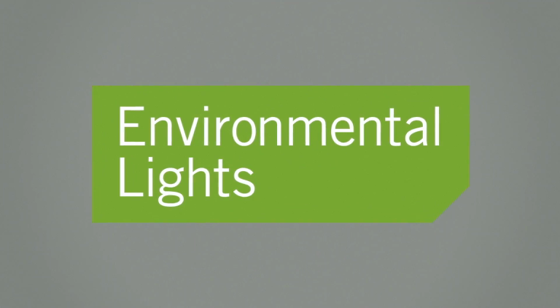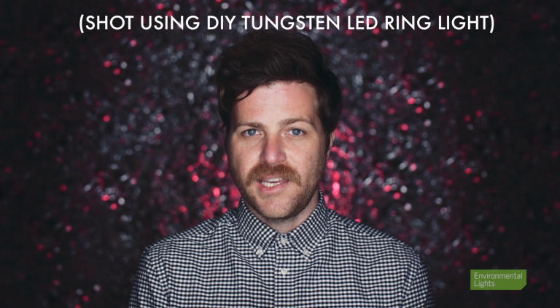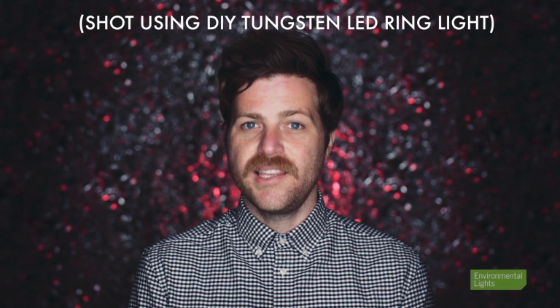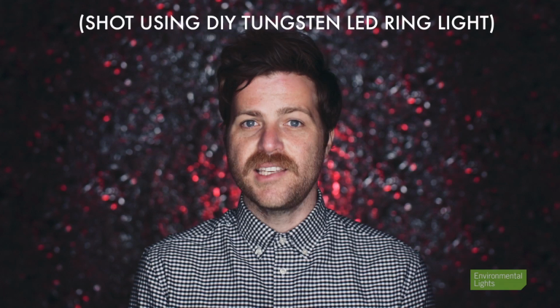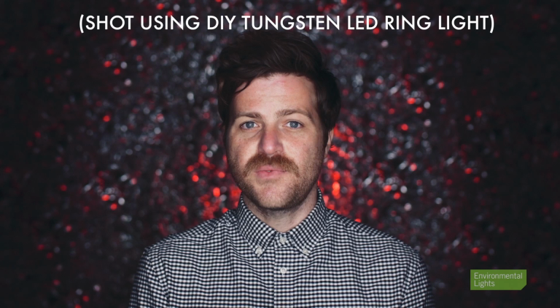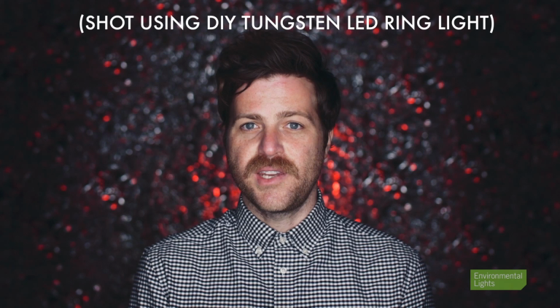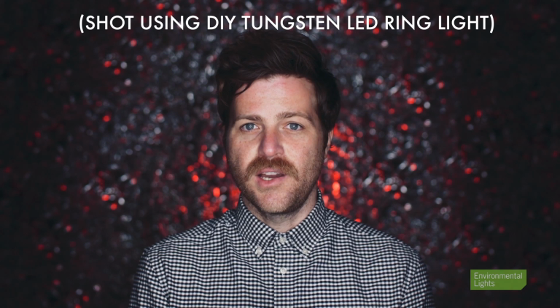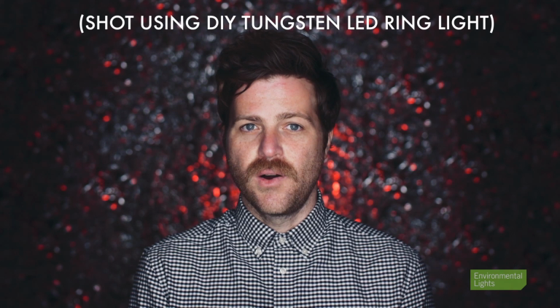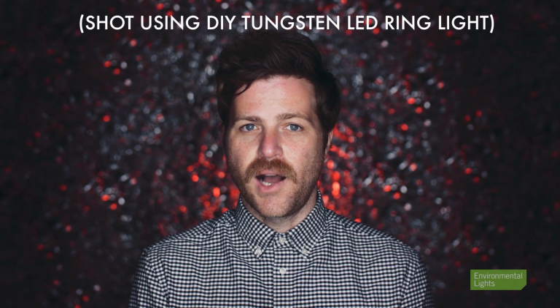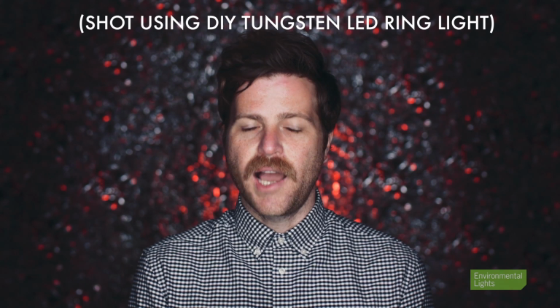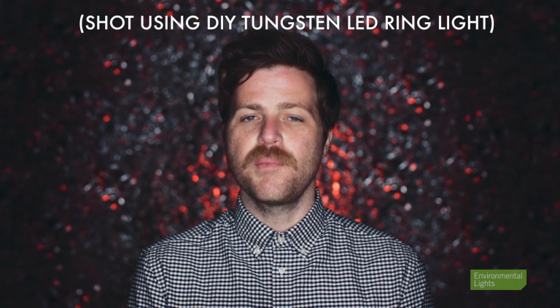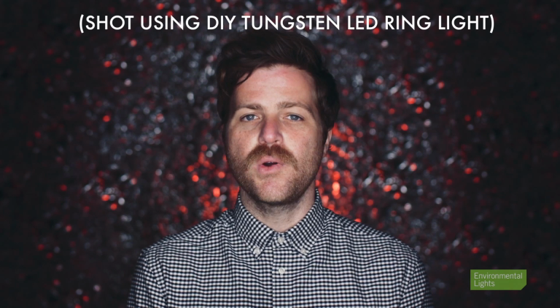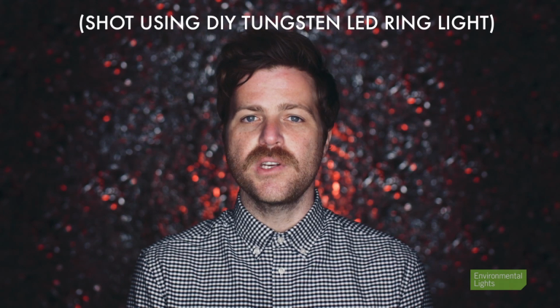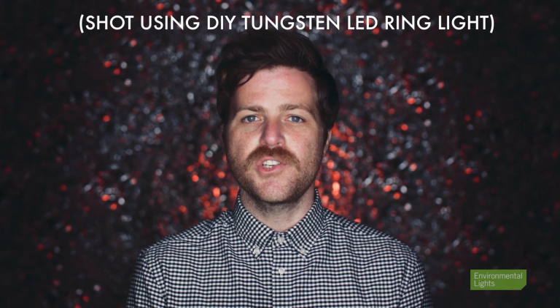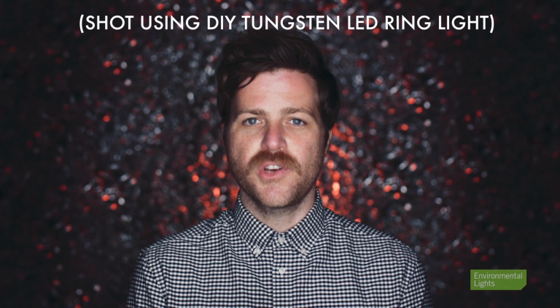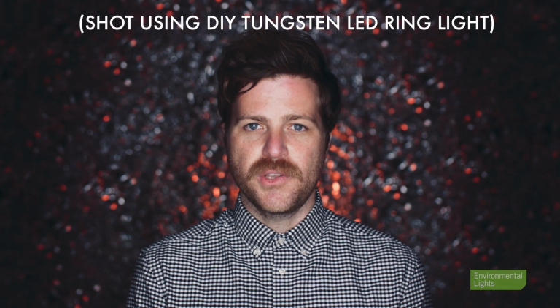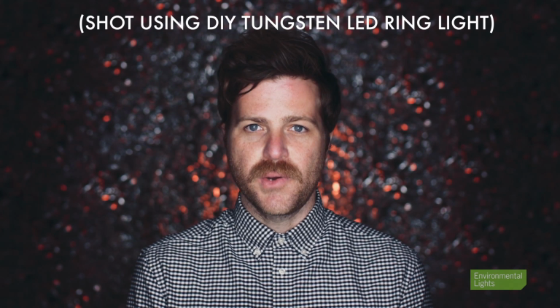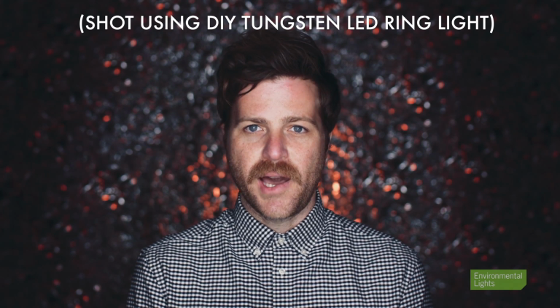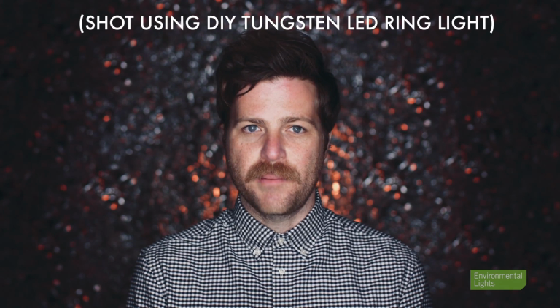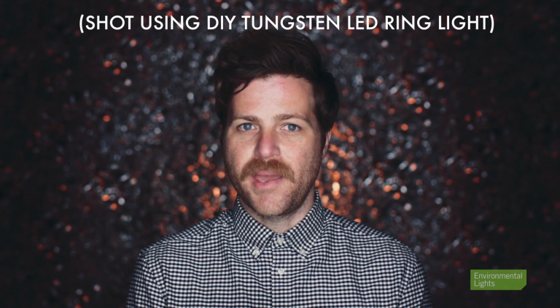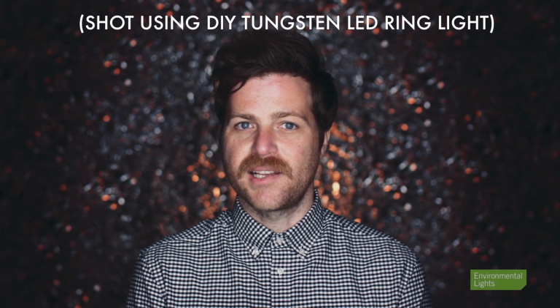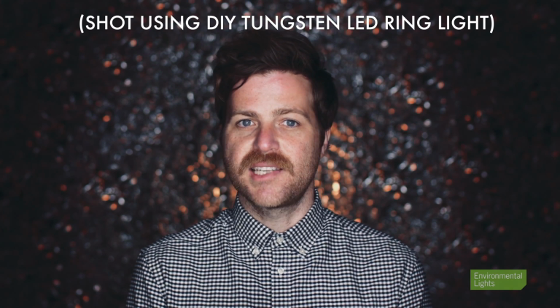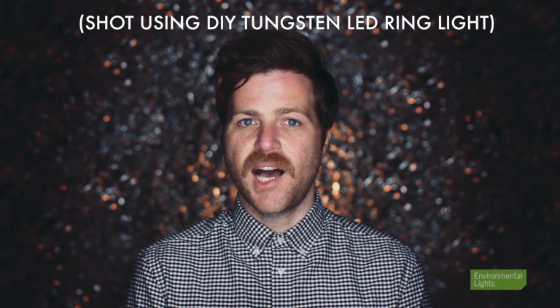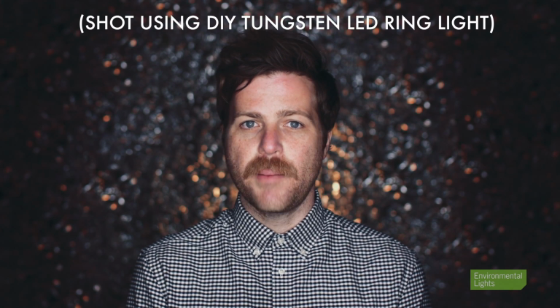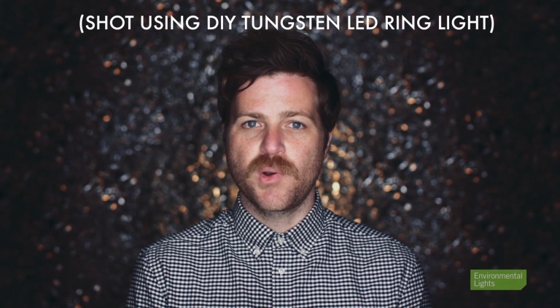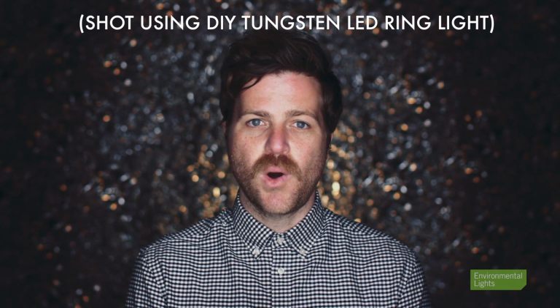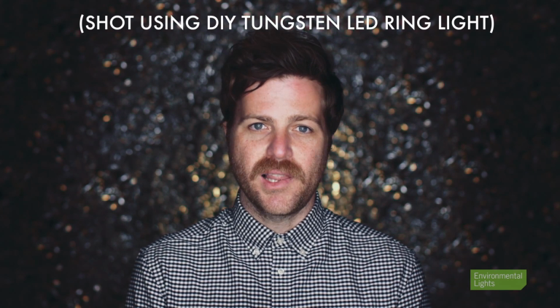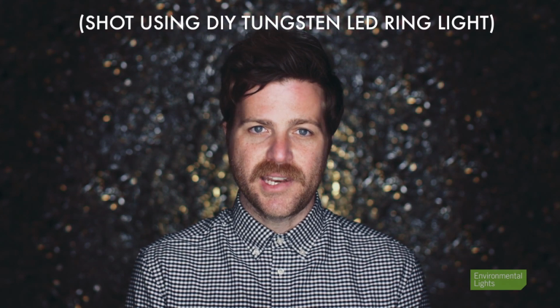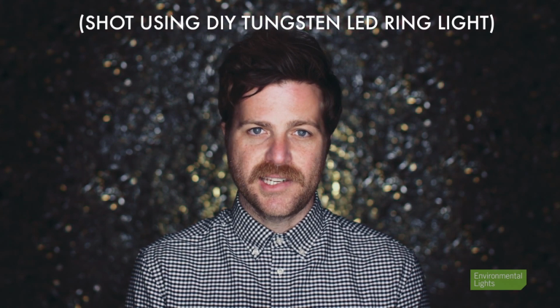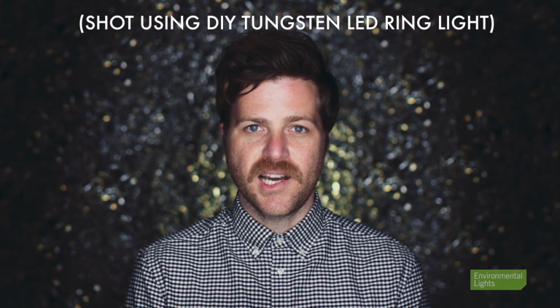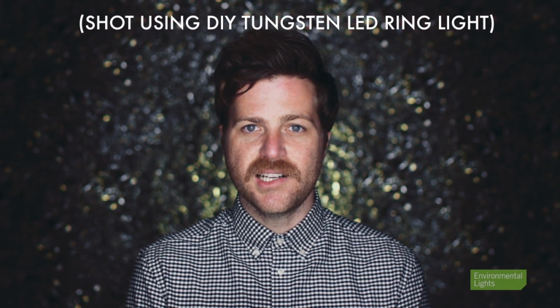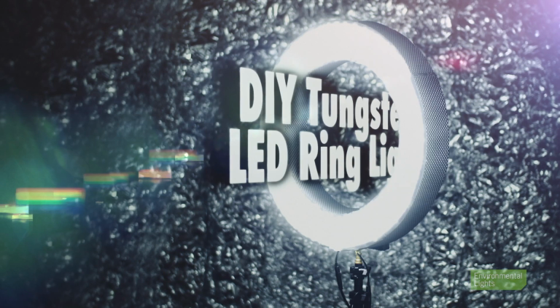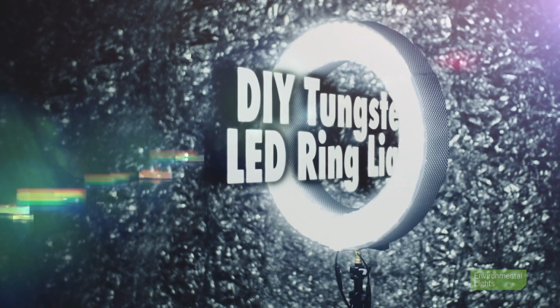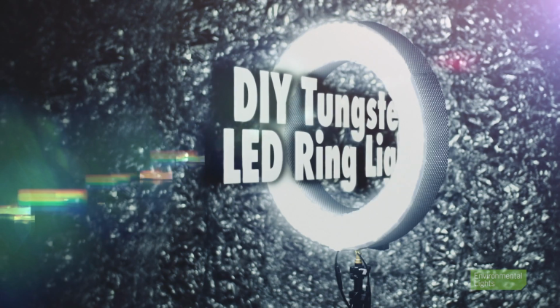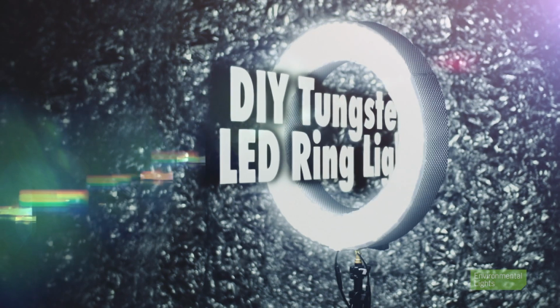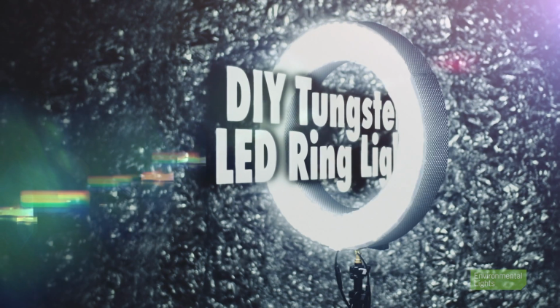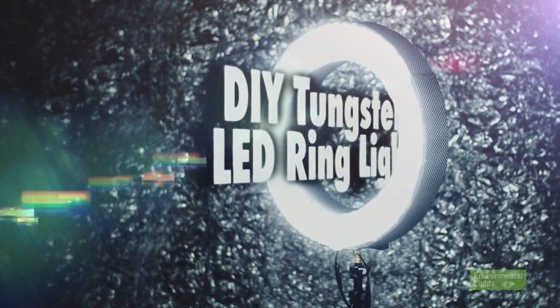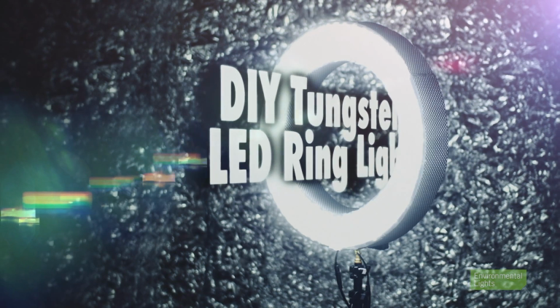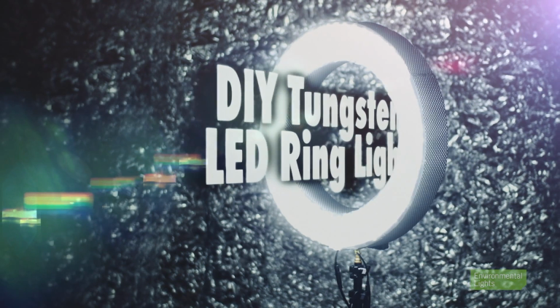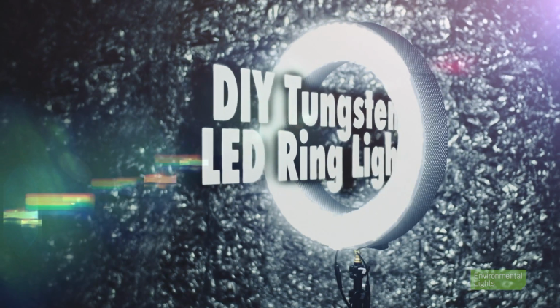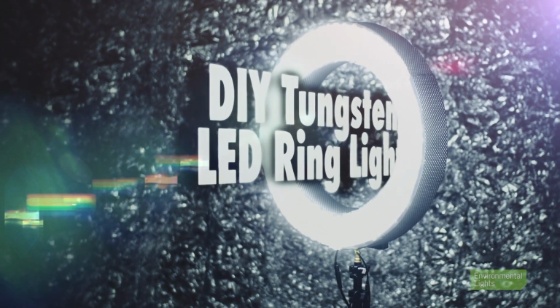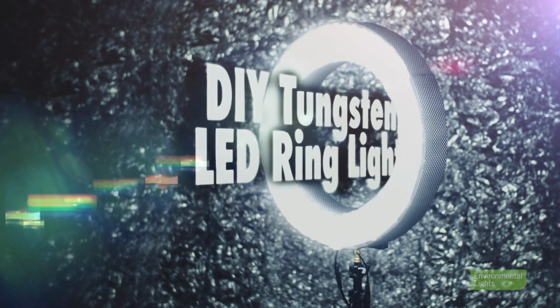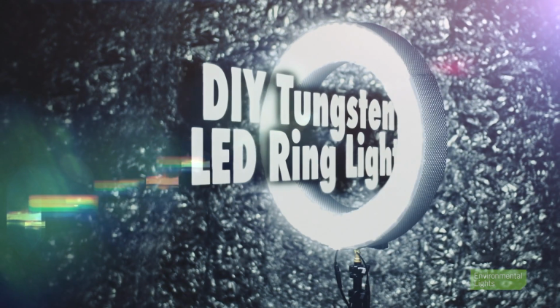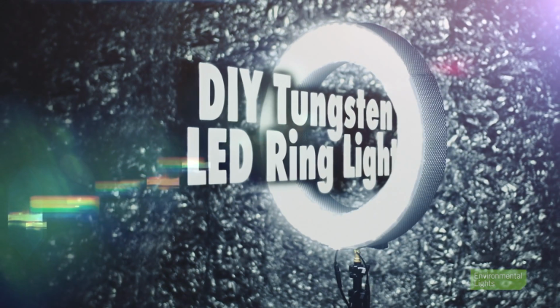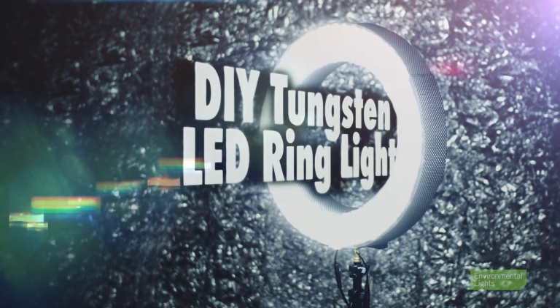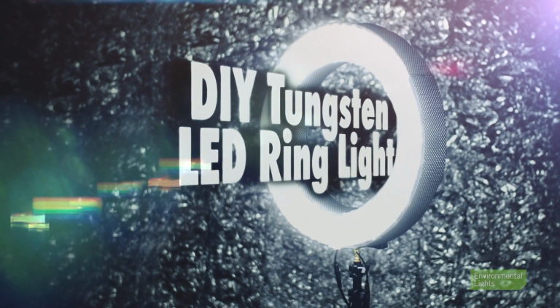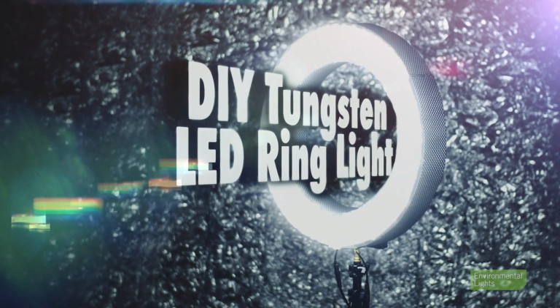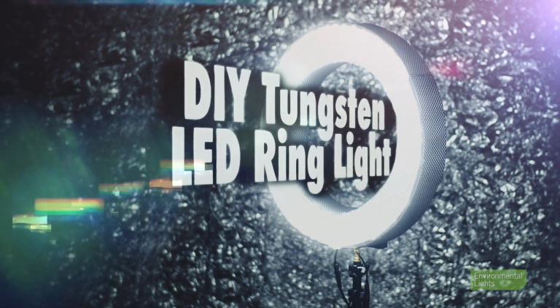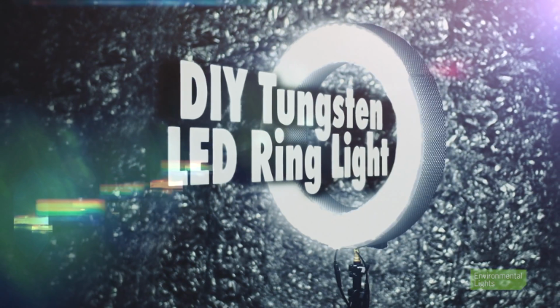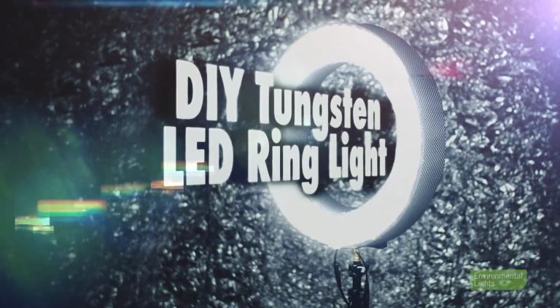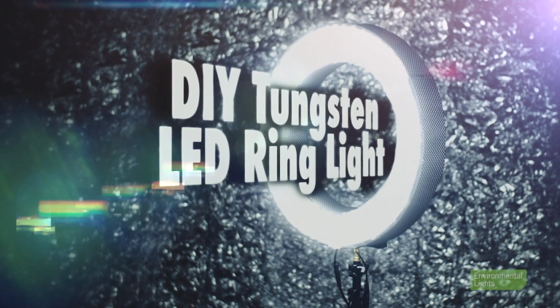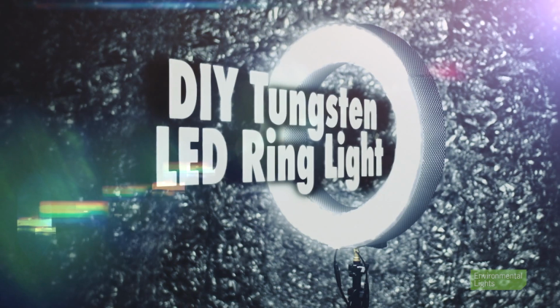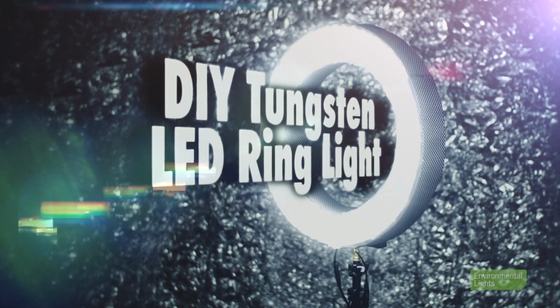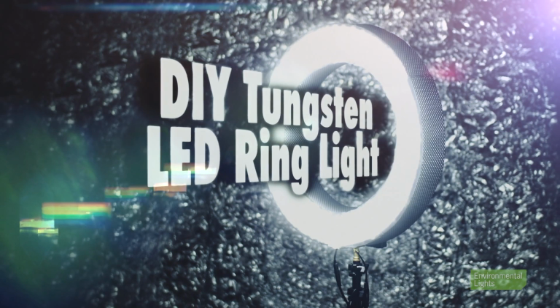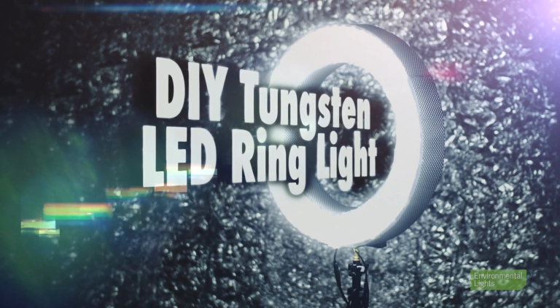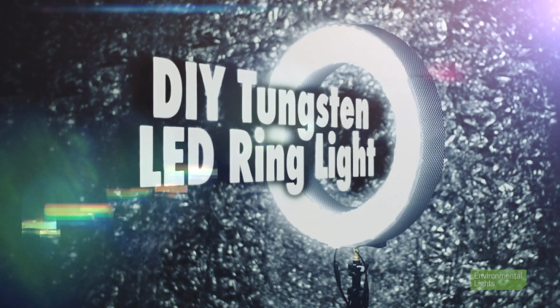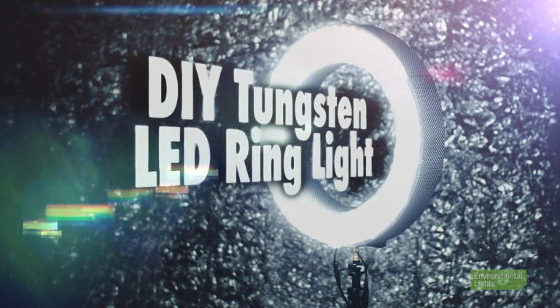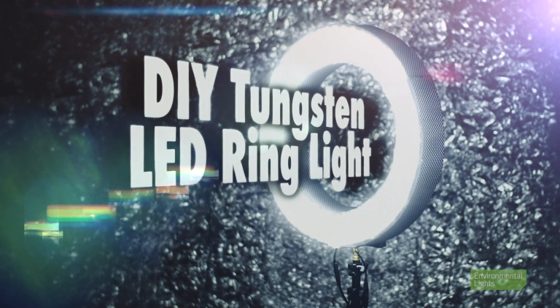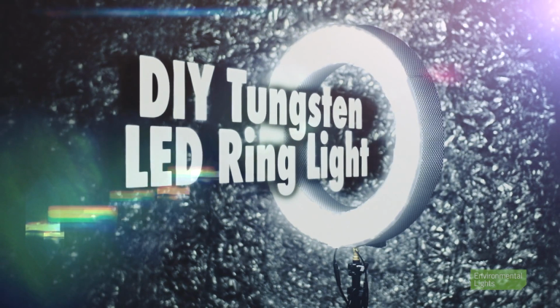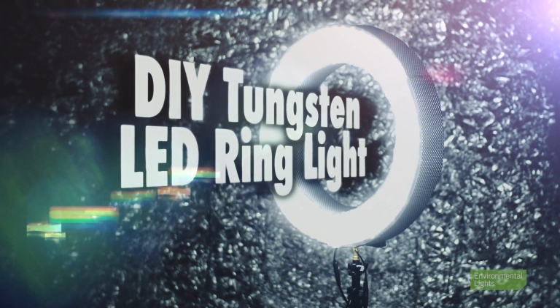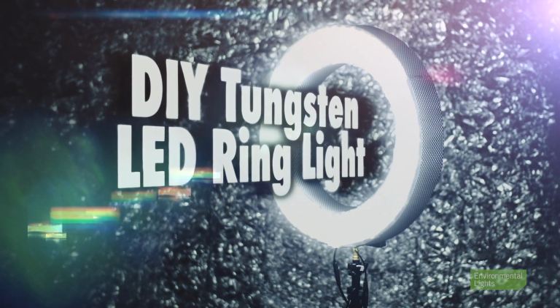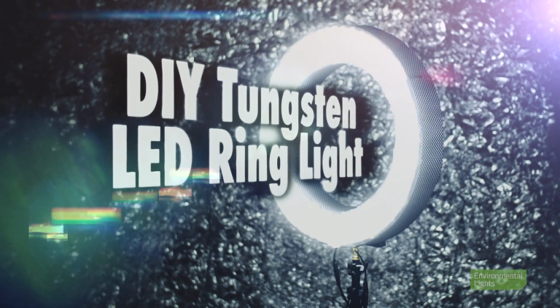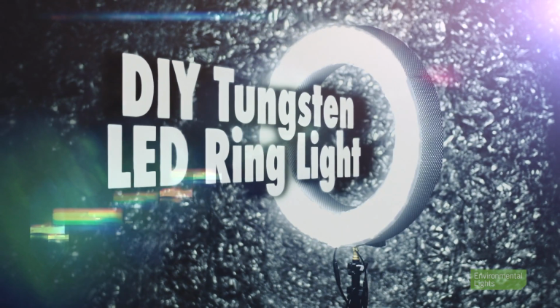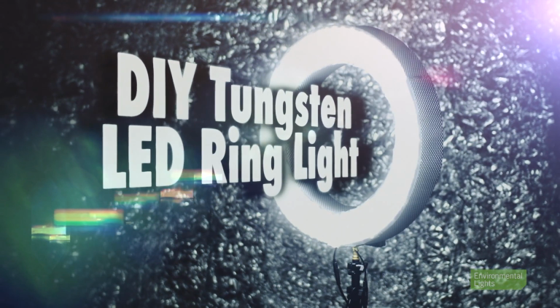In this video, I am going to show you how to make a top quality tungsten LED ring light, or as some like to call it, a diva light.